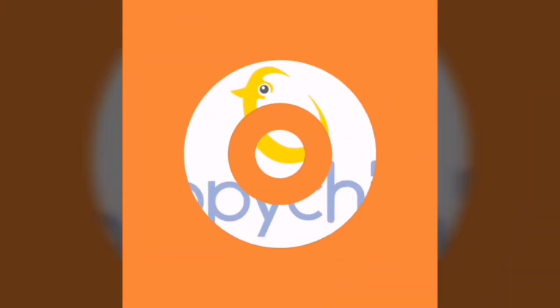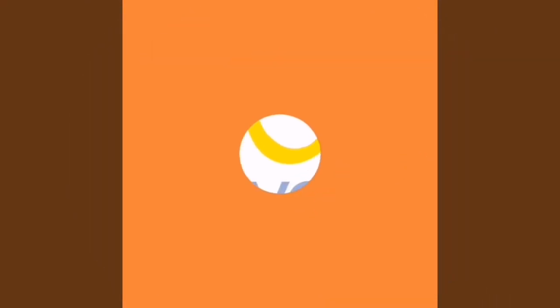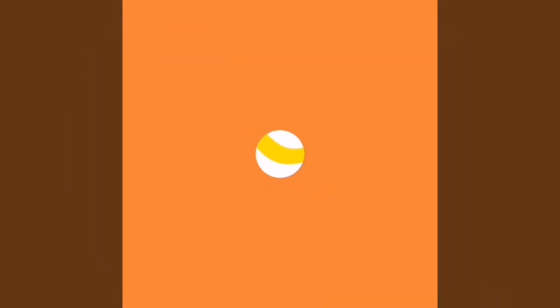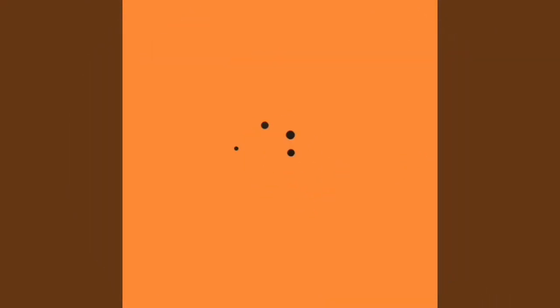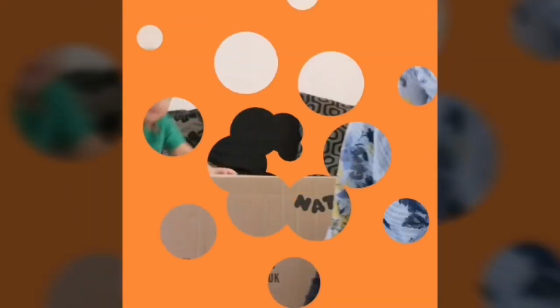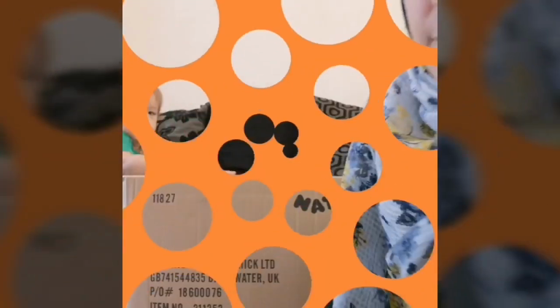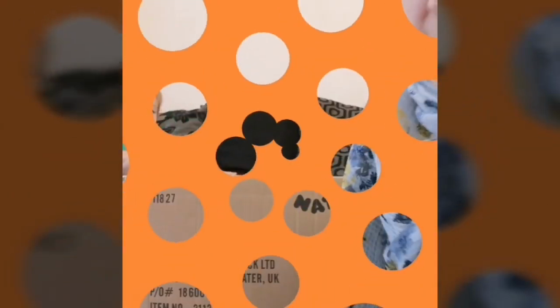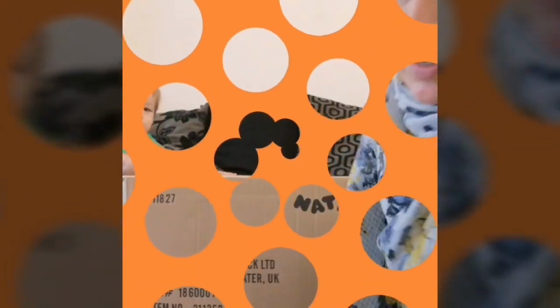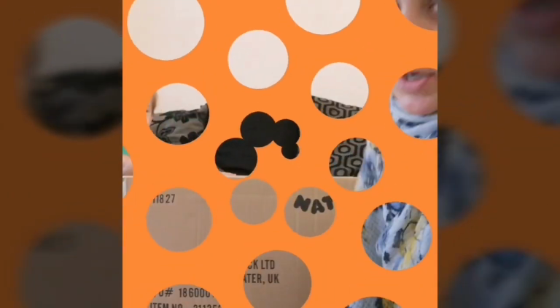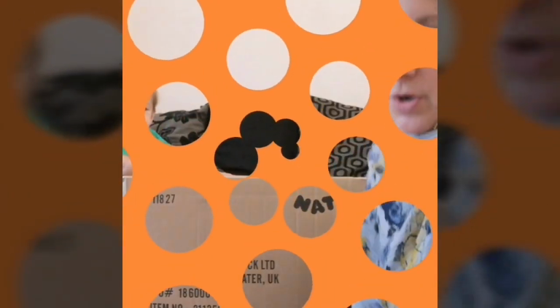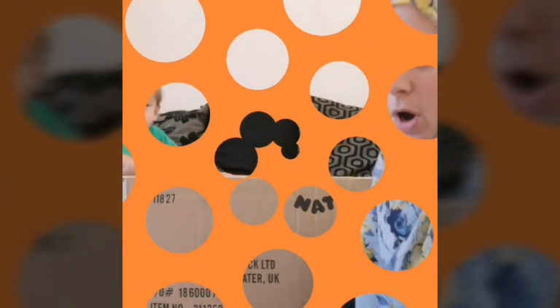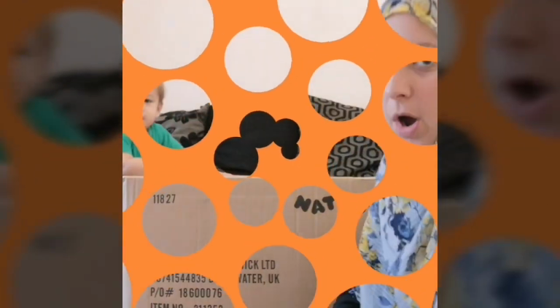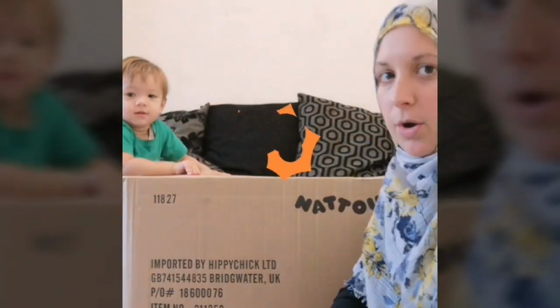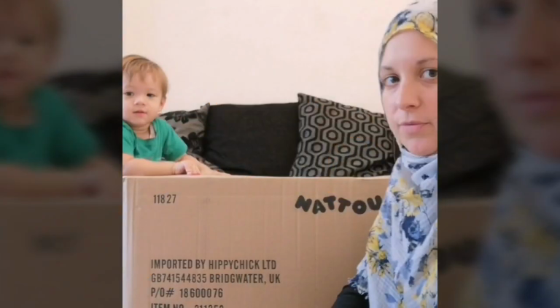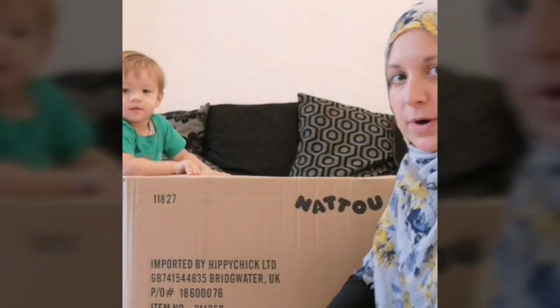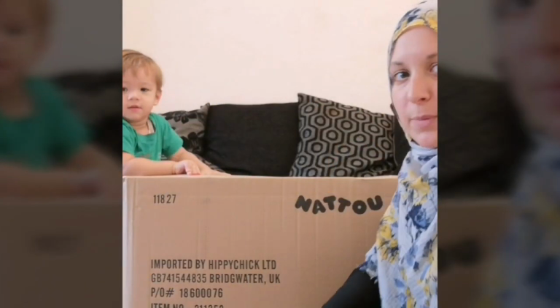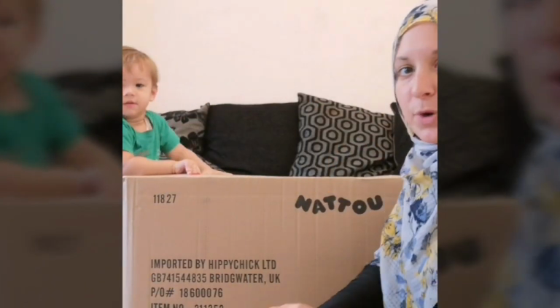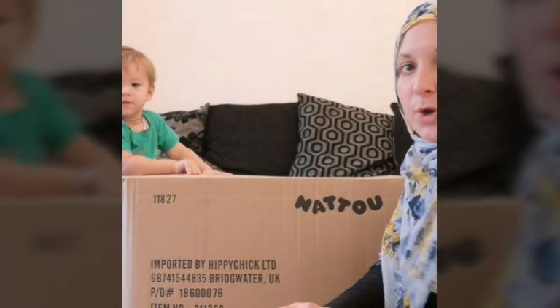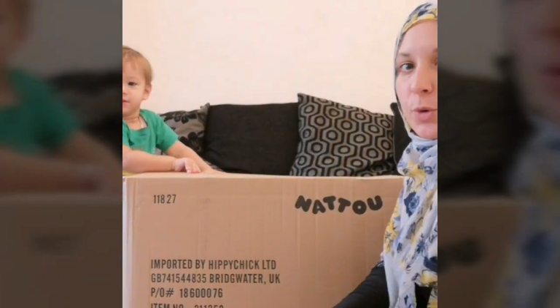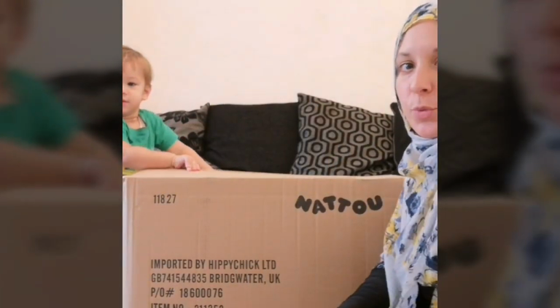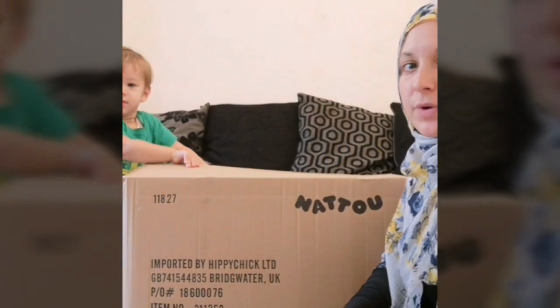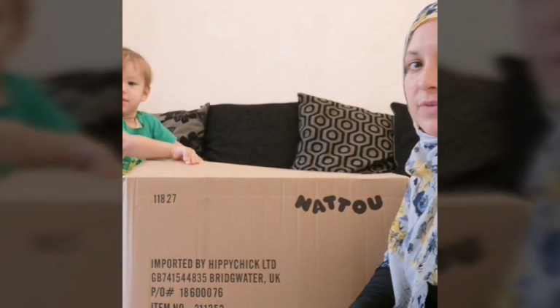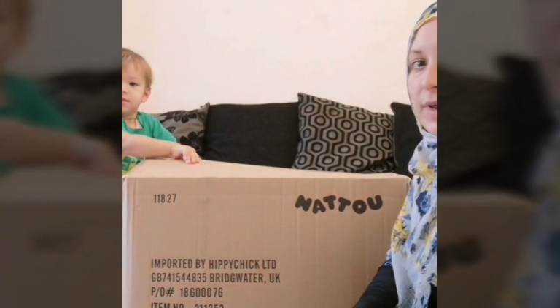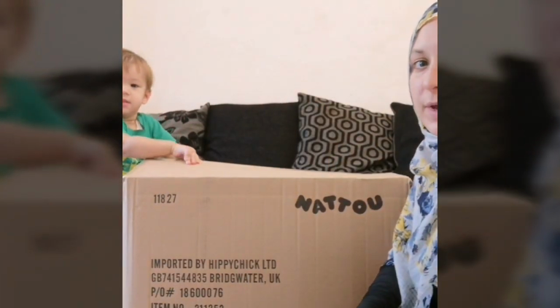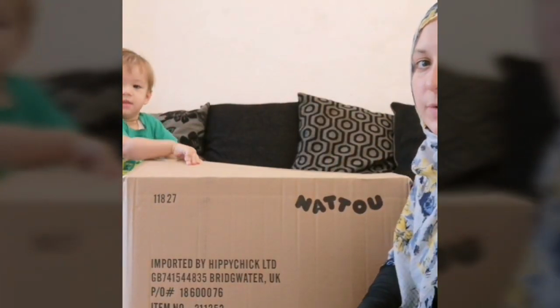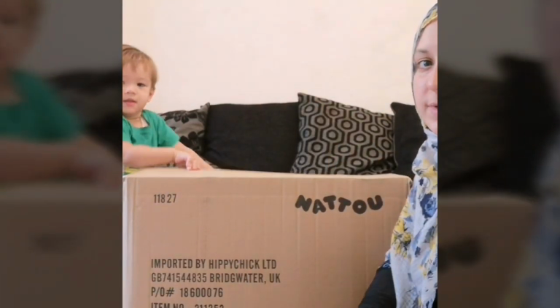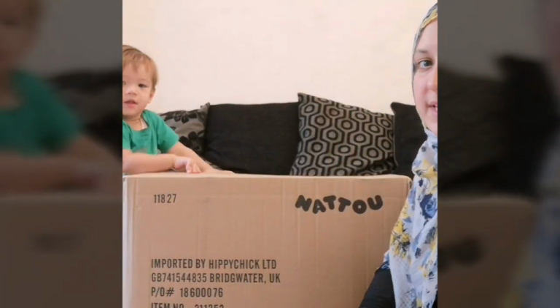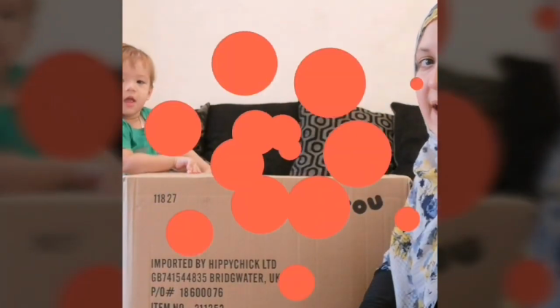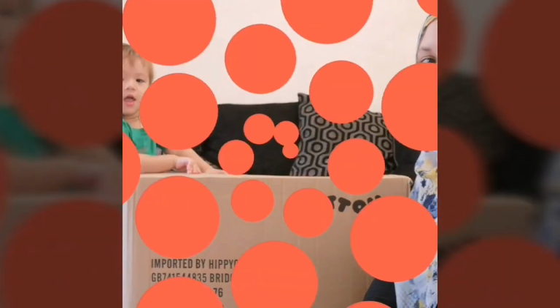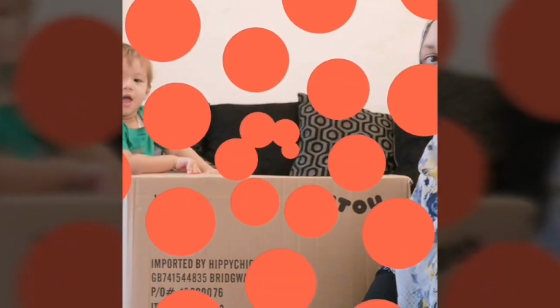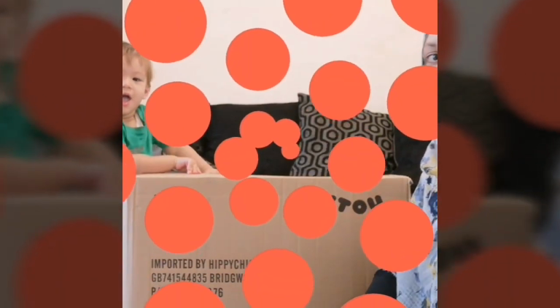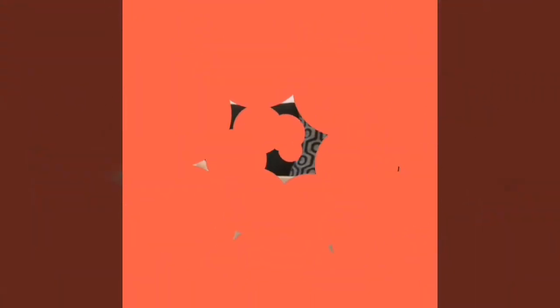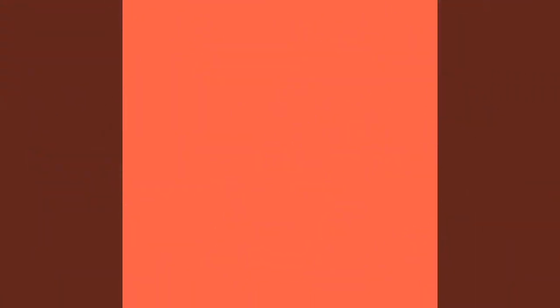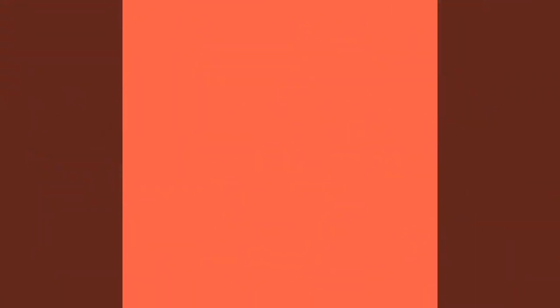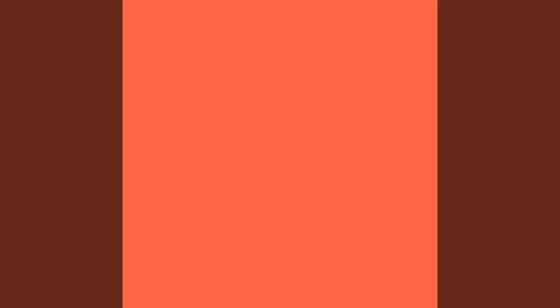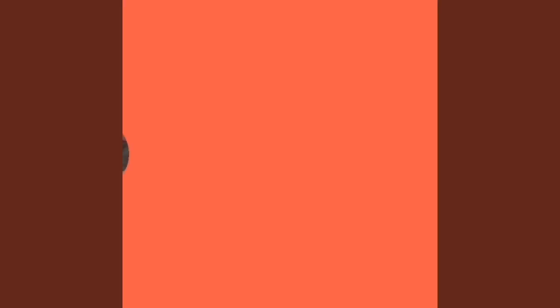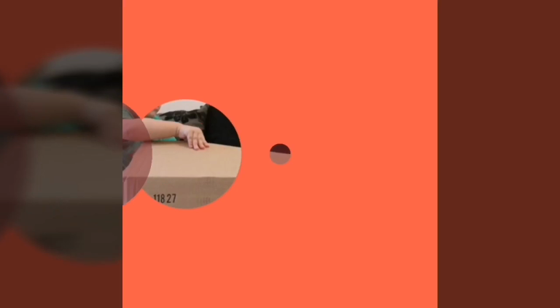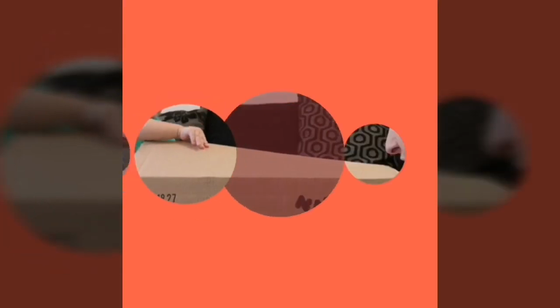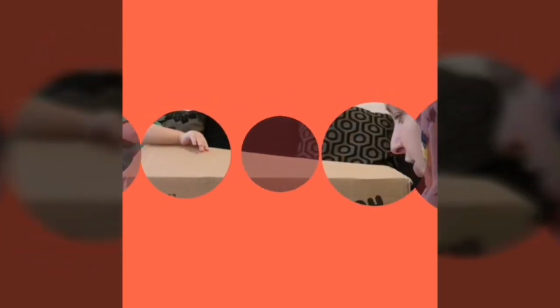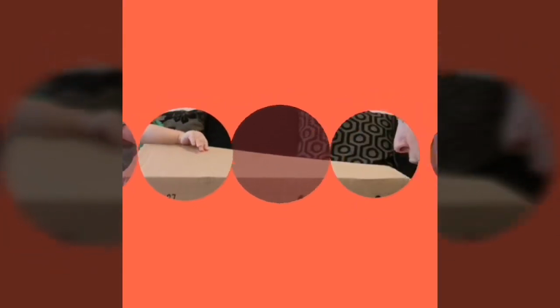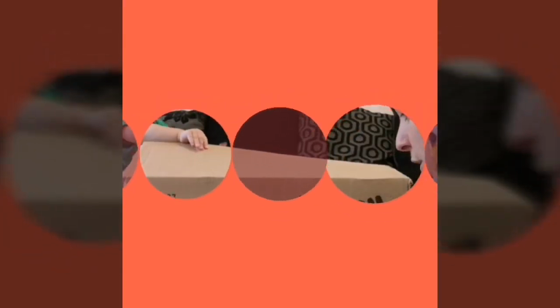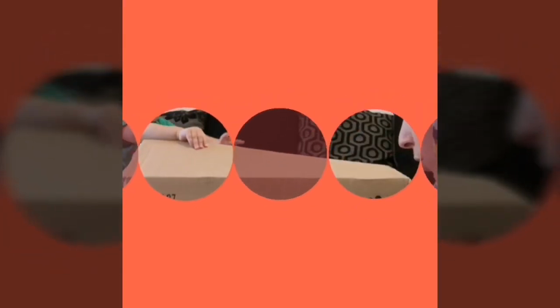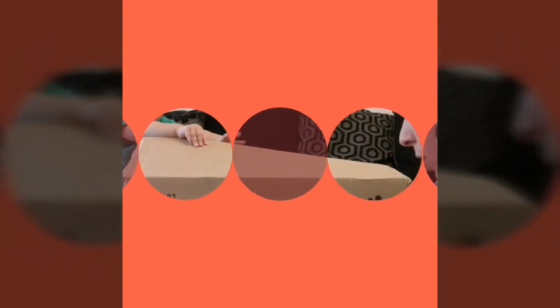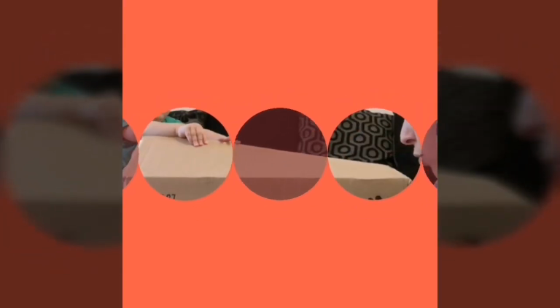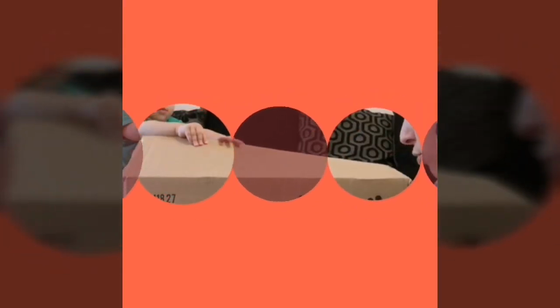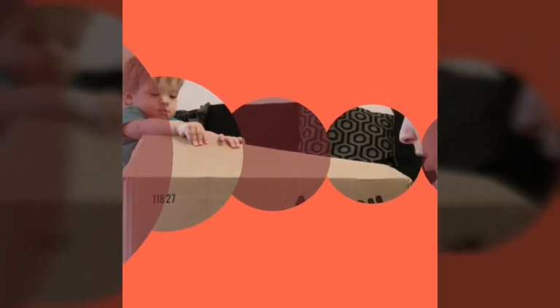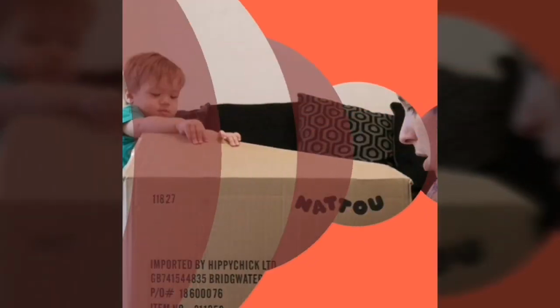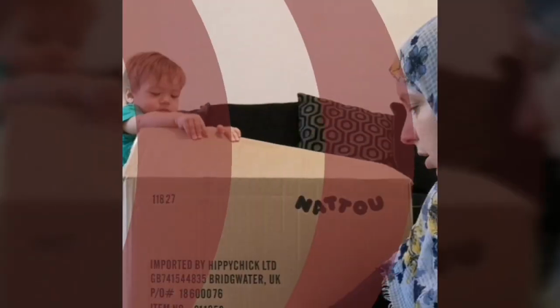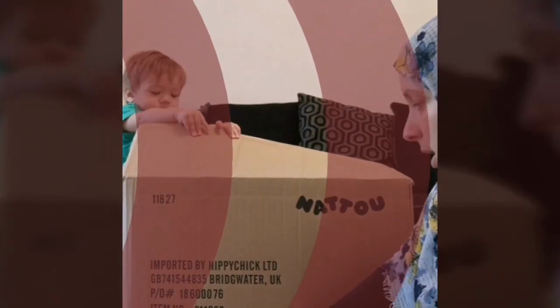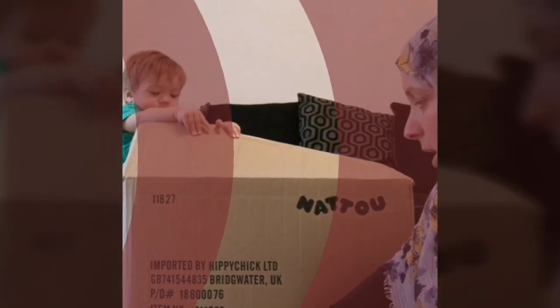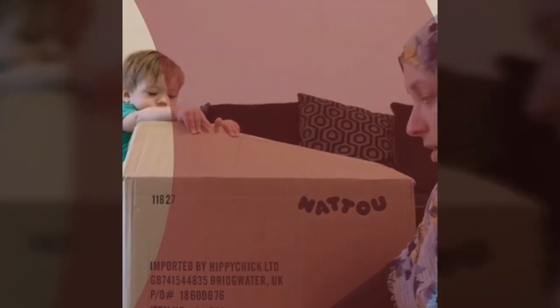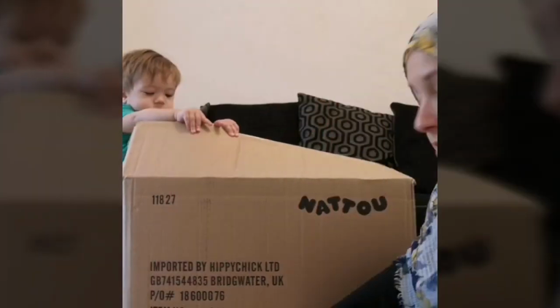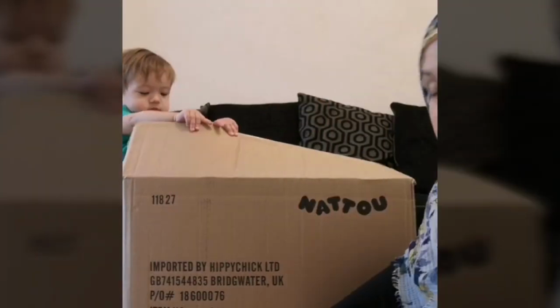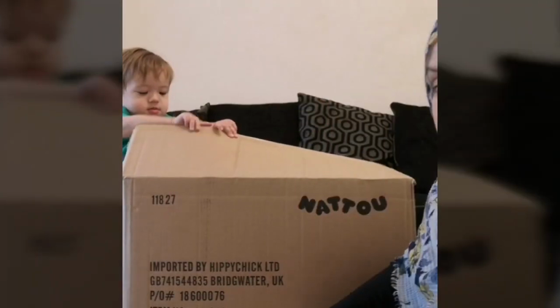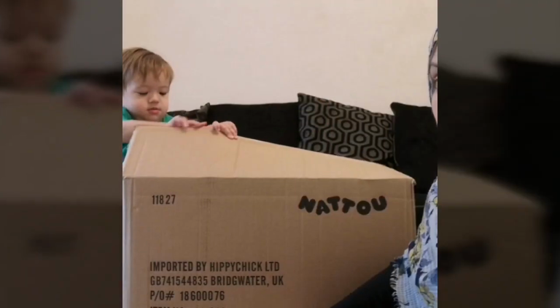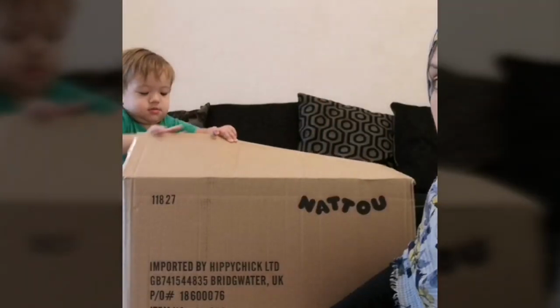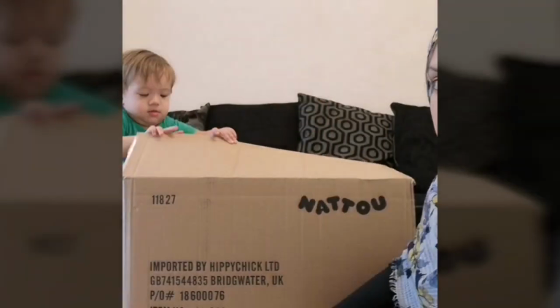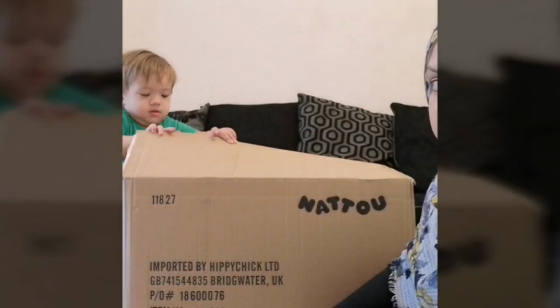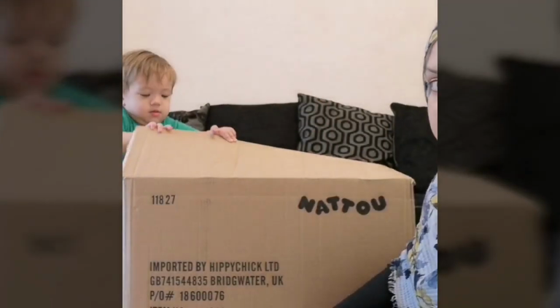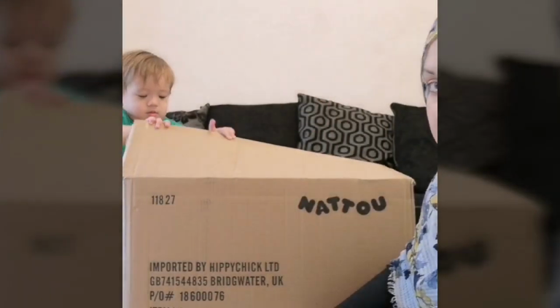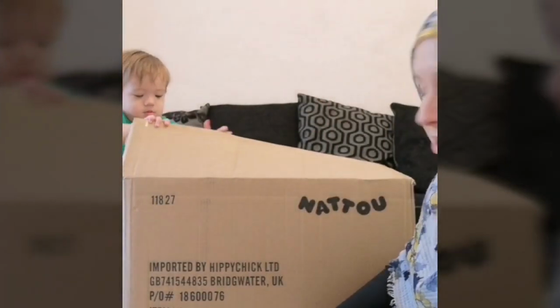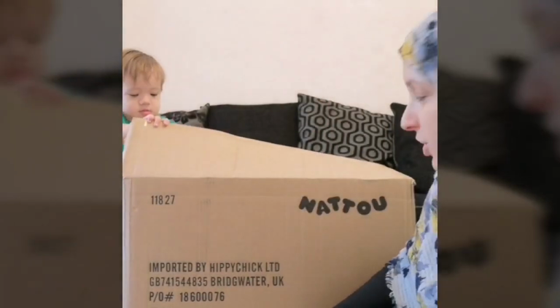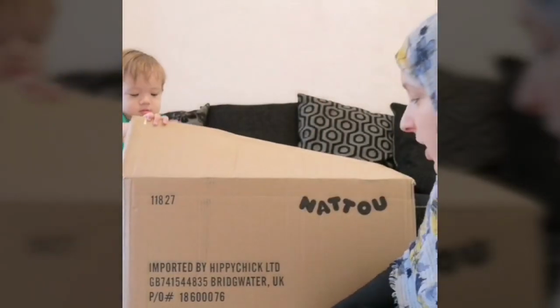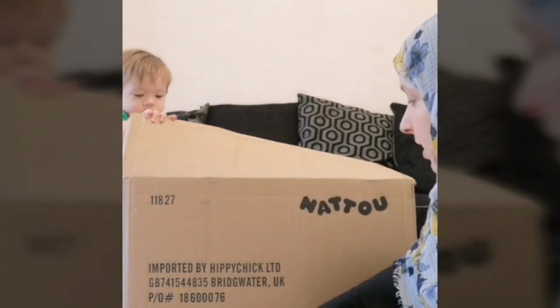Hey everyone, it's Nicole from Gull Reviews and we just have a Chino Rocker, the donkey version.